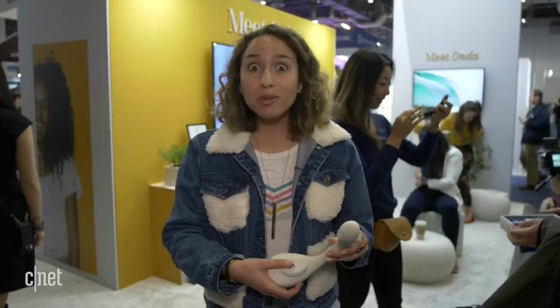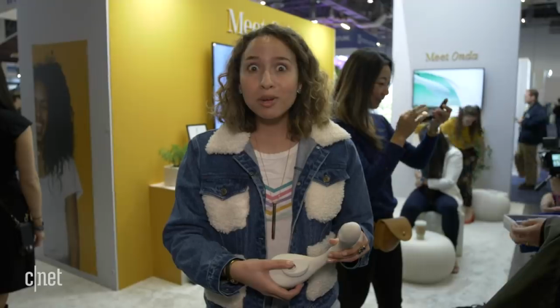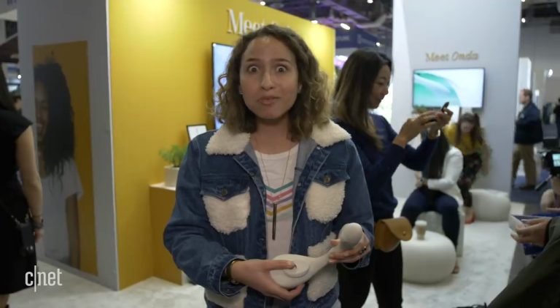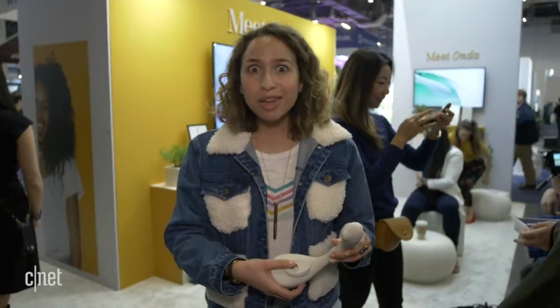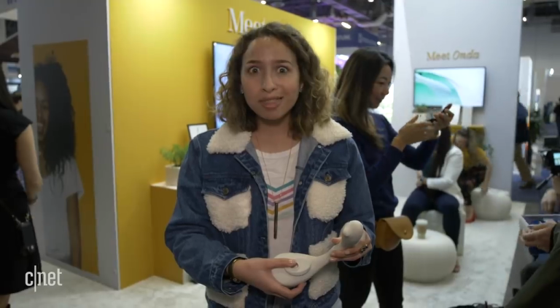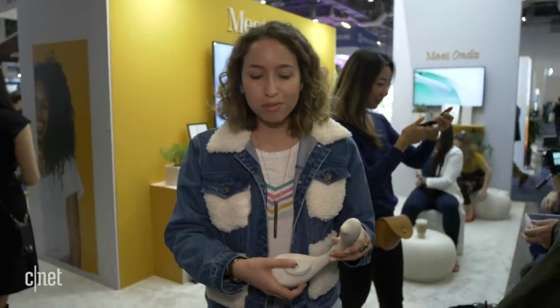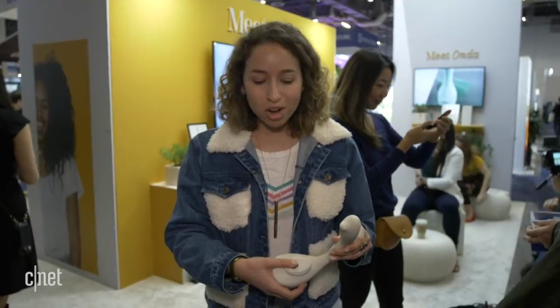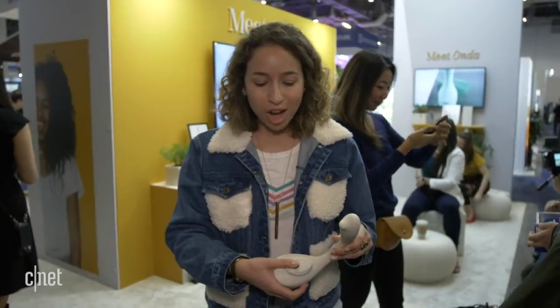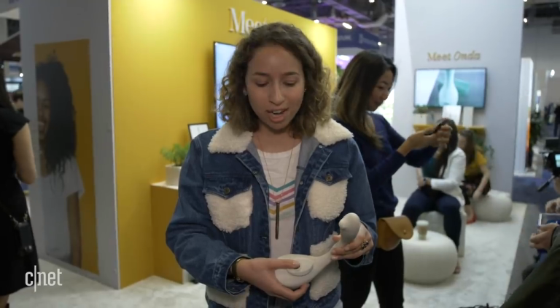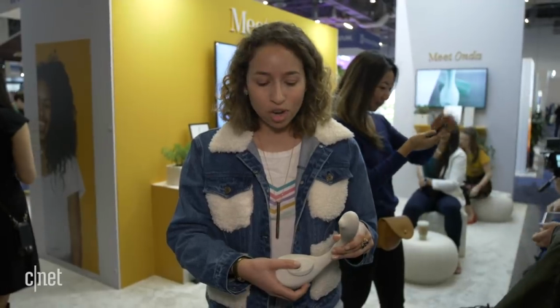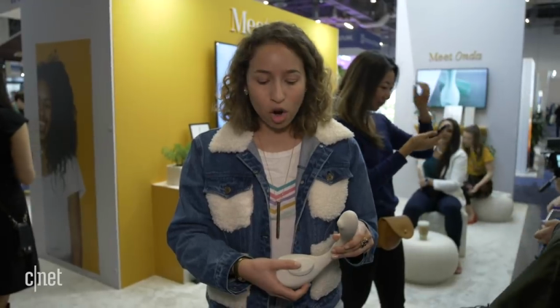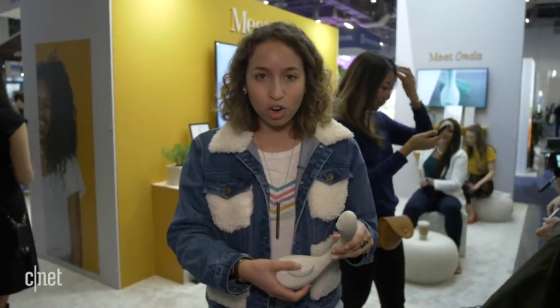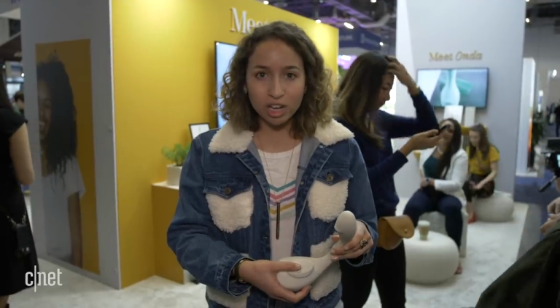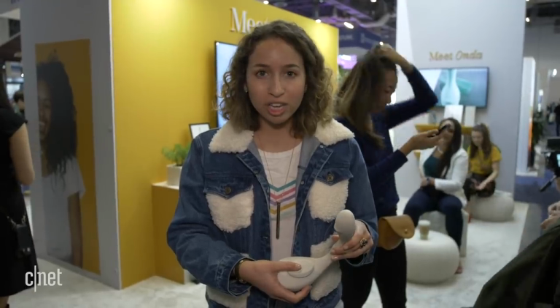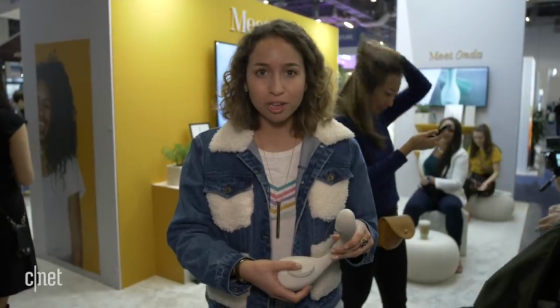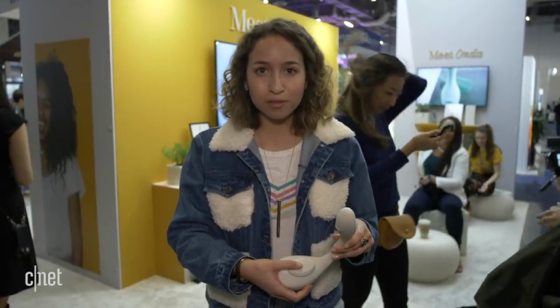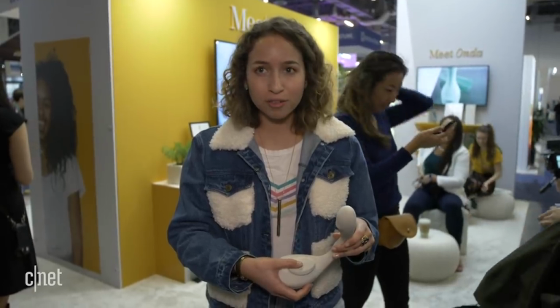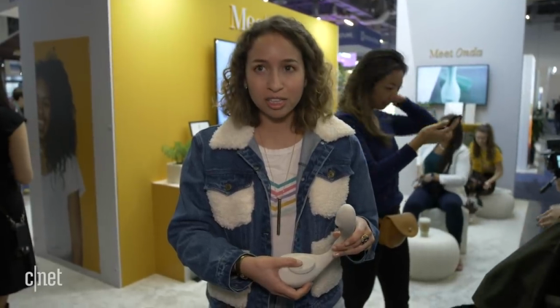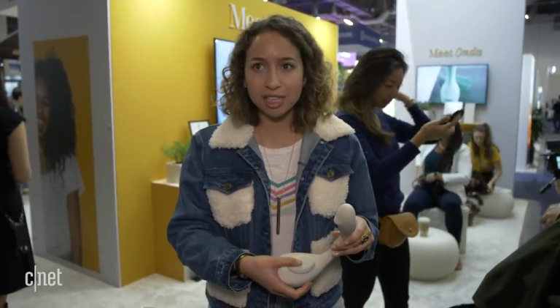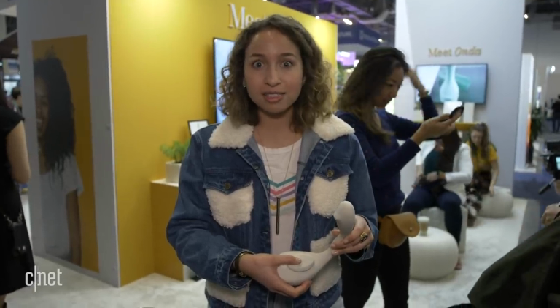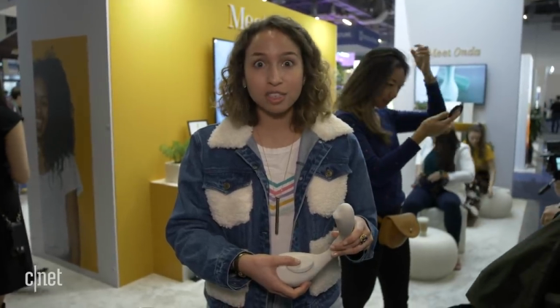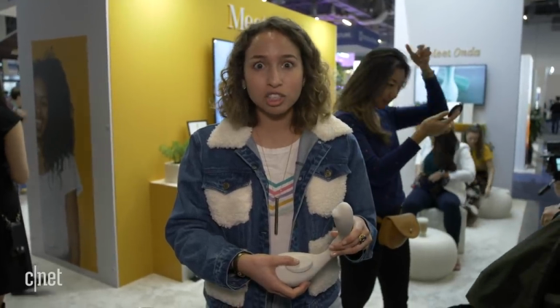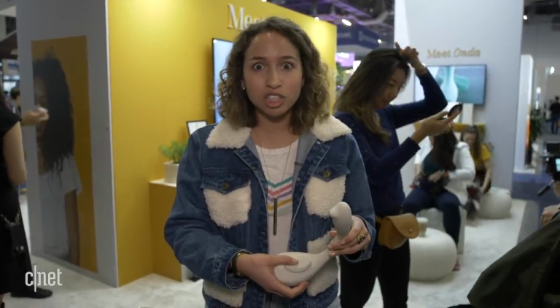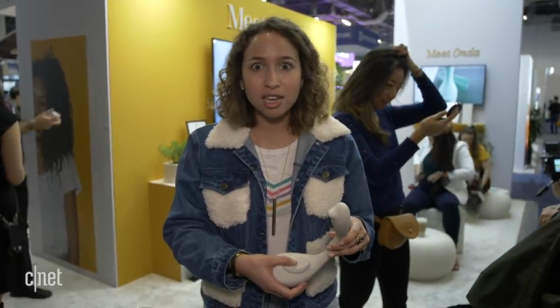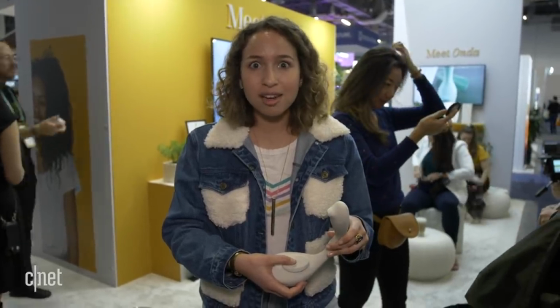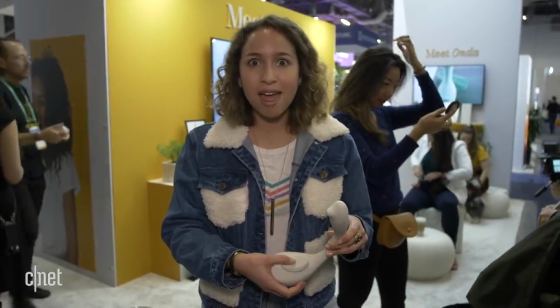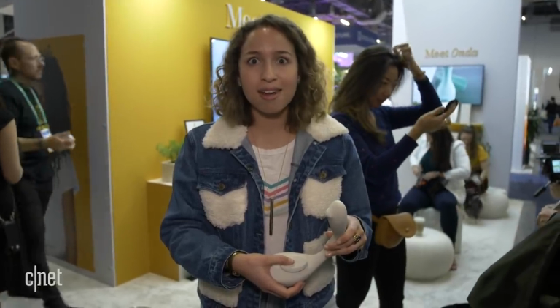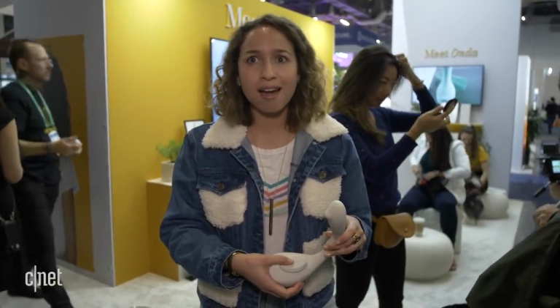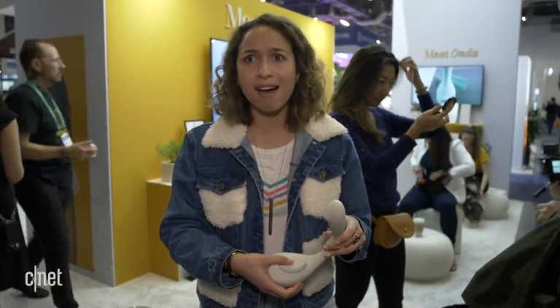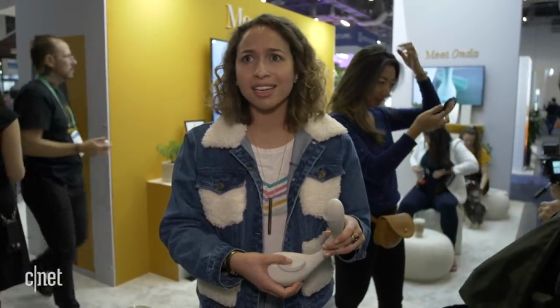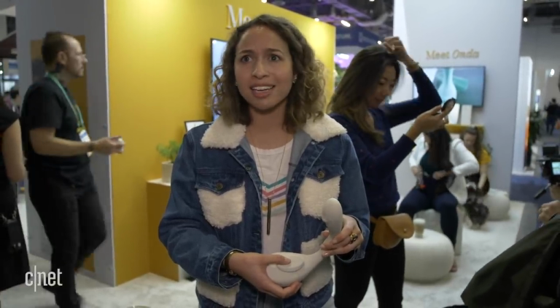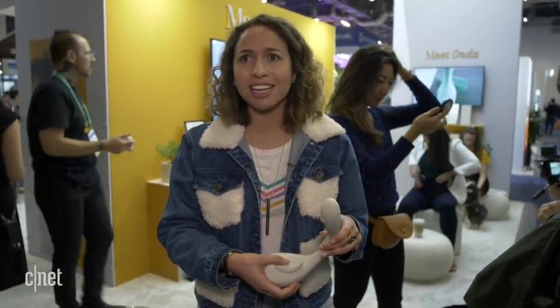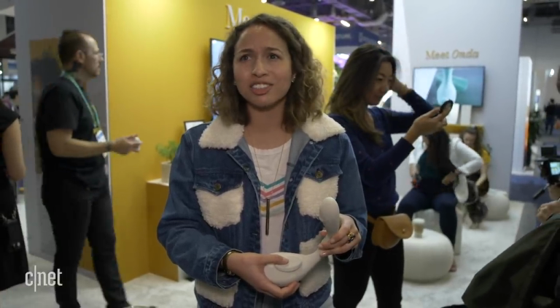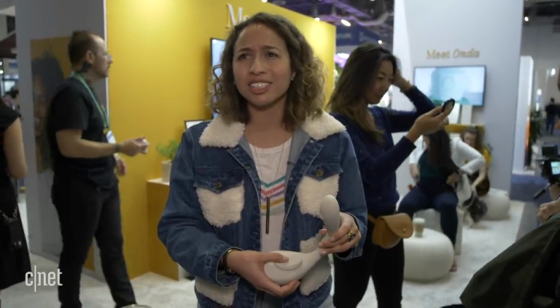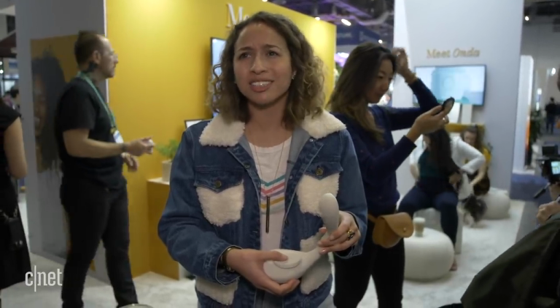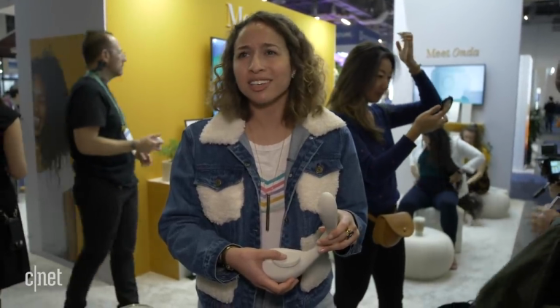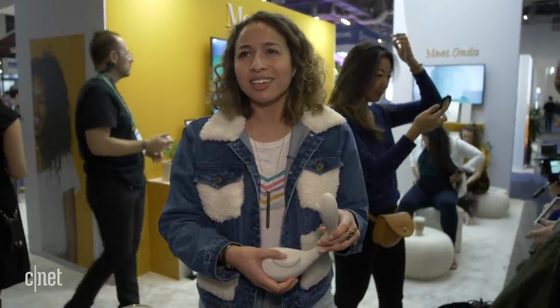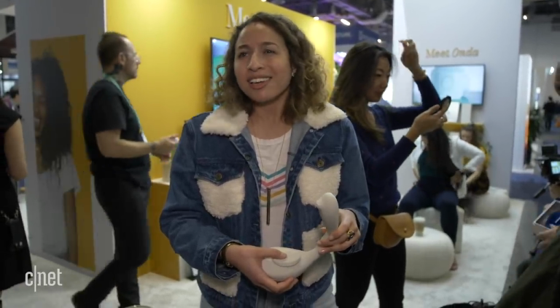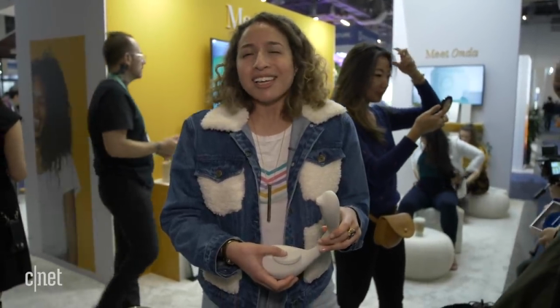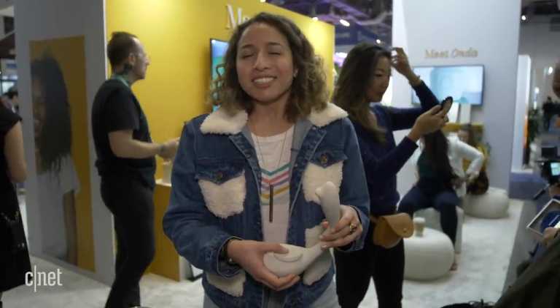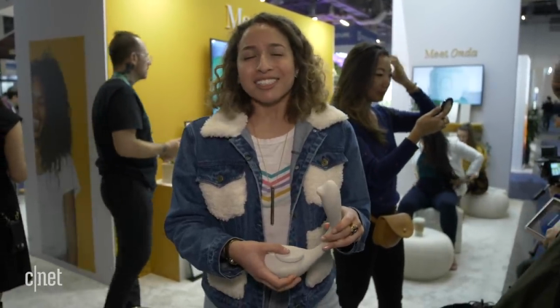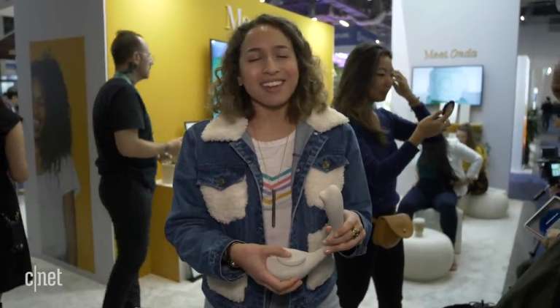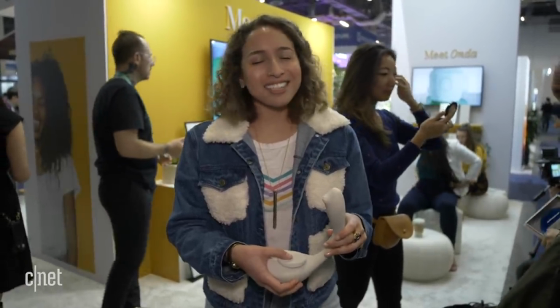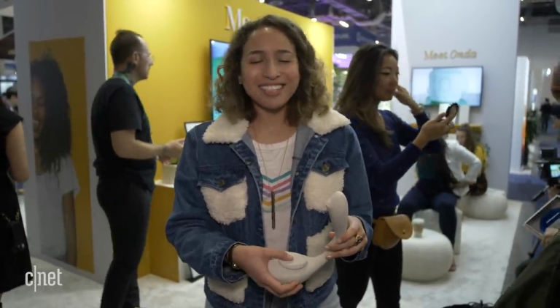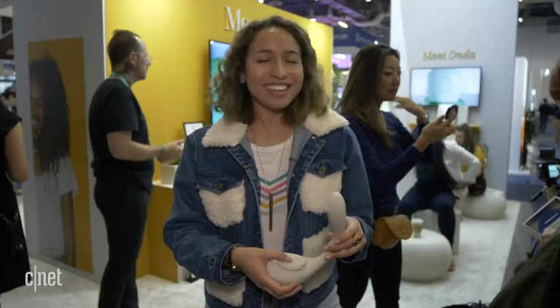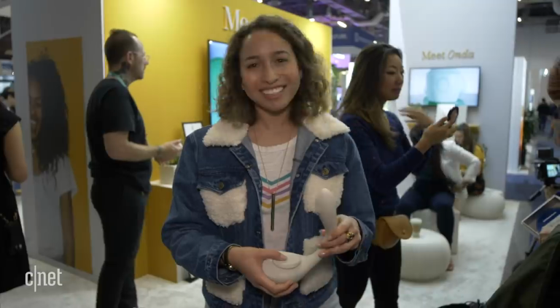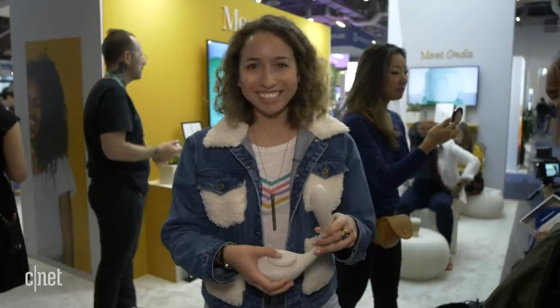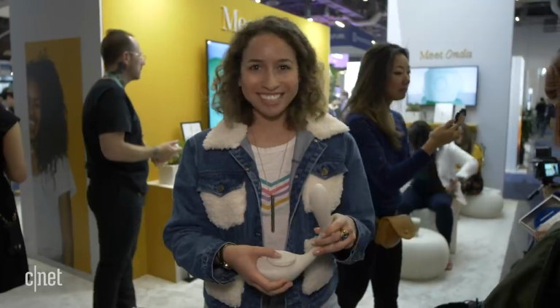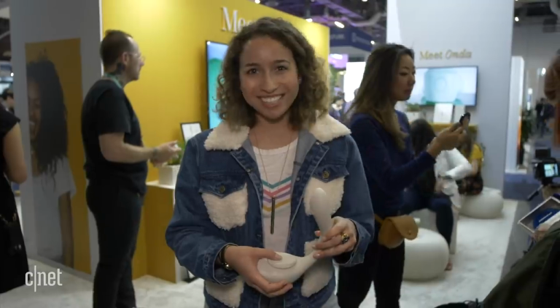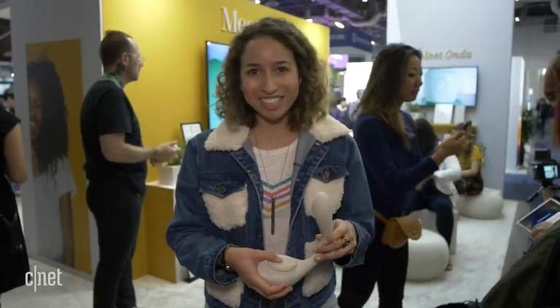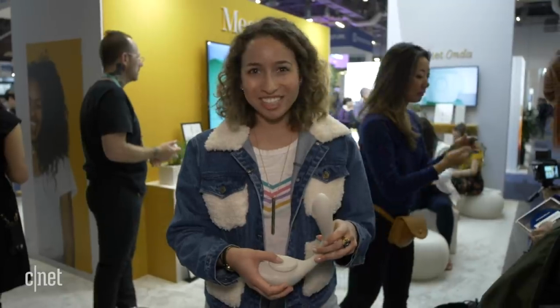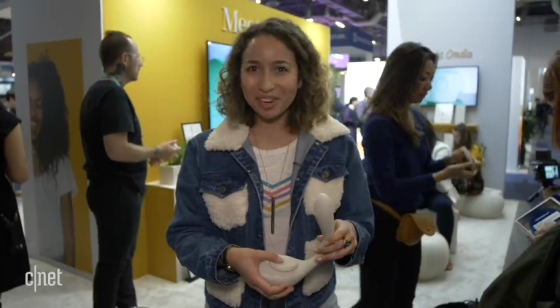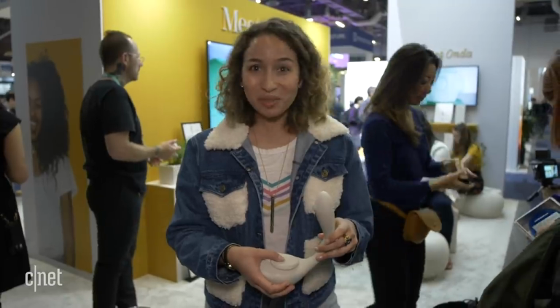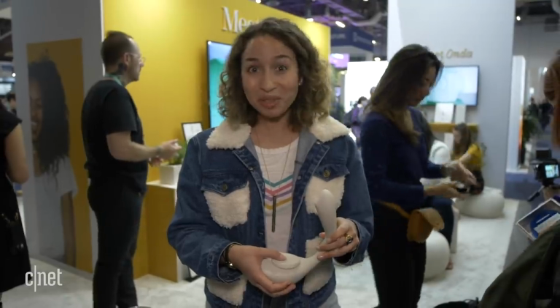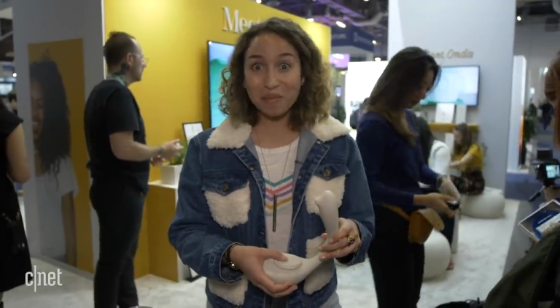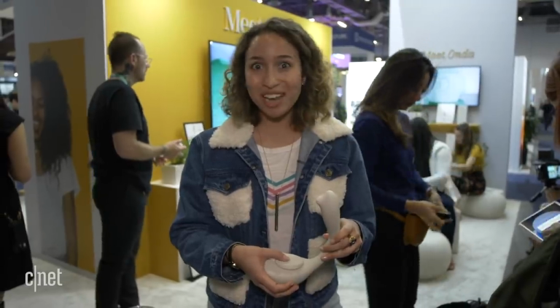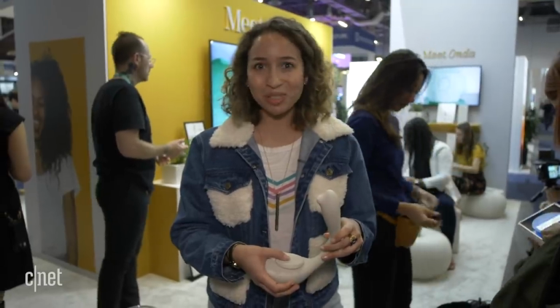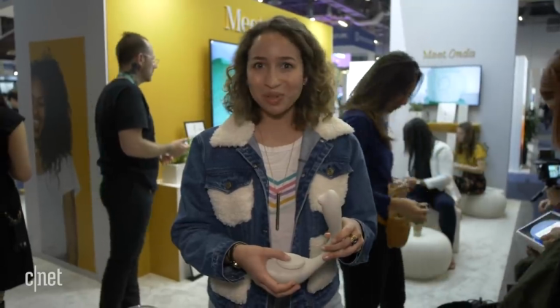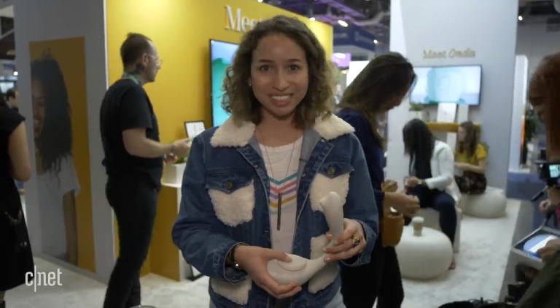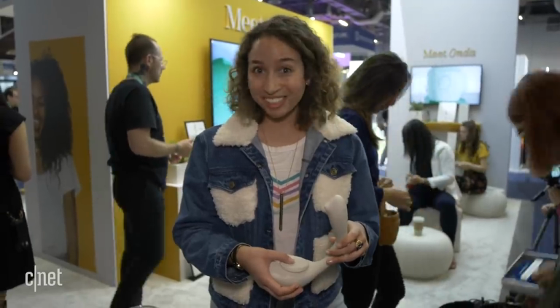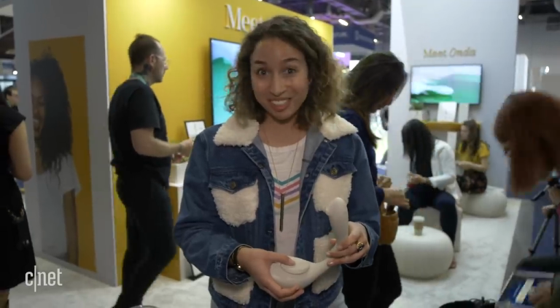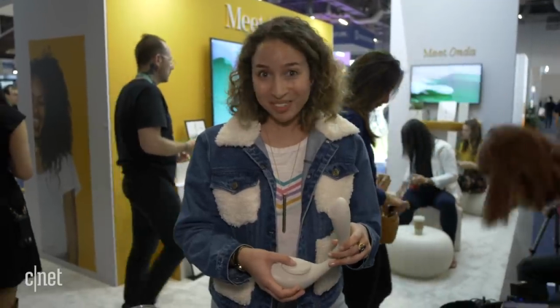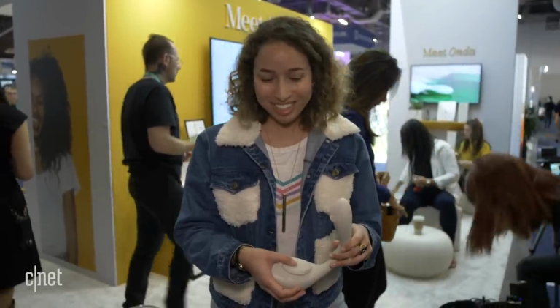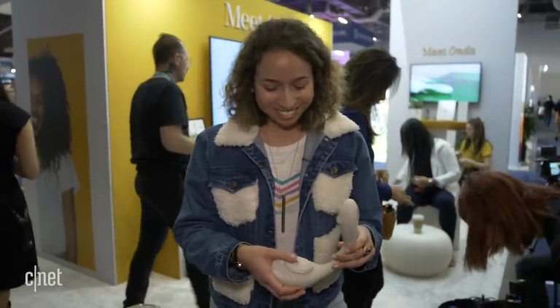Just by putting my thumb here, I can already feel it suctioning and hugging — it's a nice, tingly sensation. I can only imagine what it's like to actually use it.